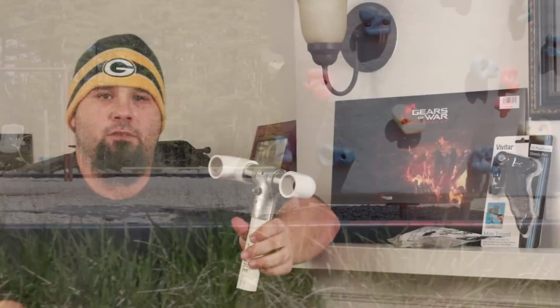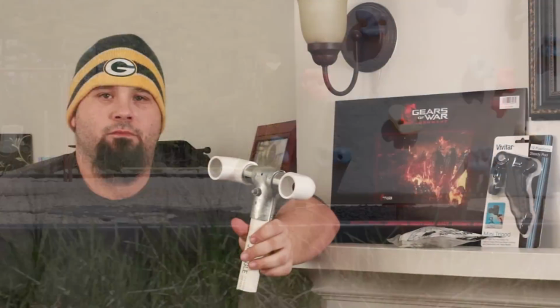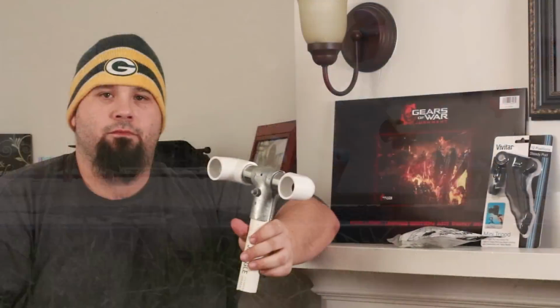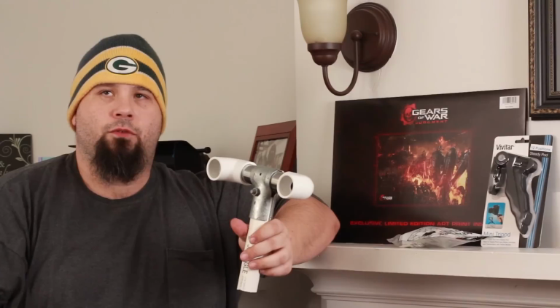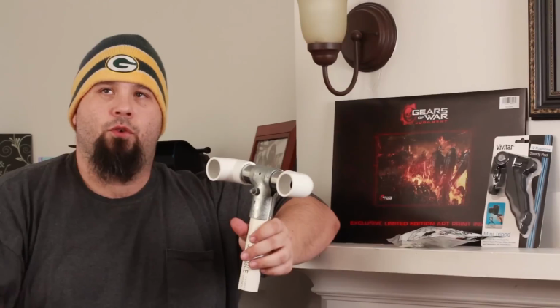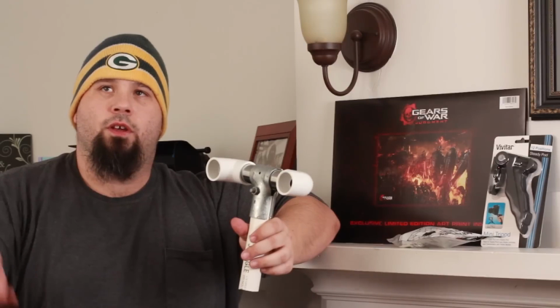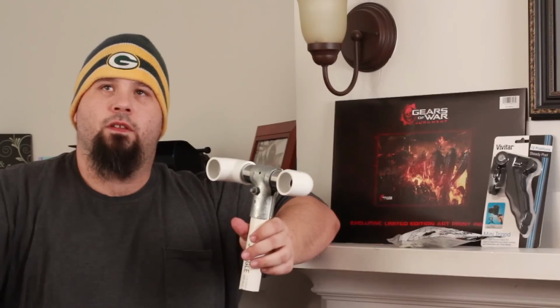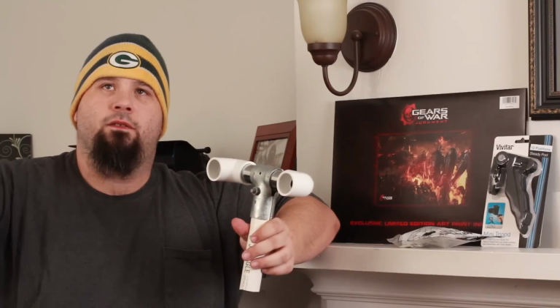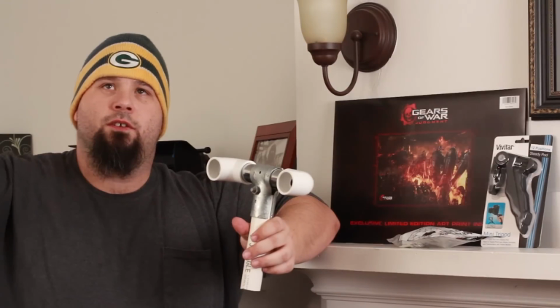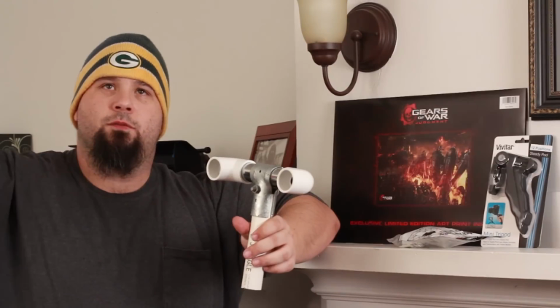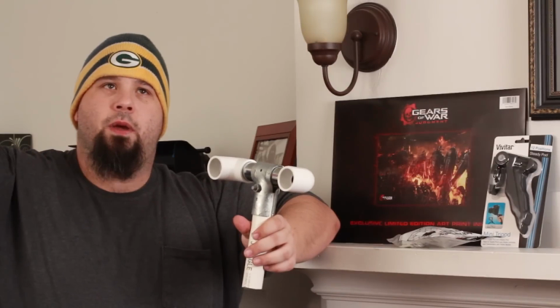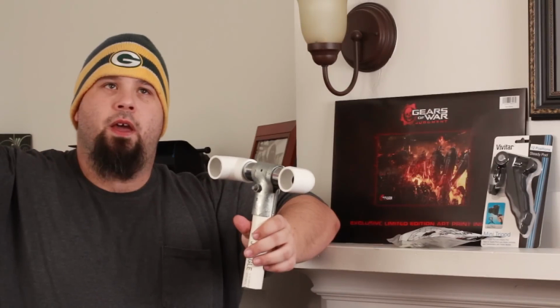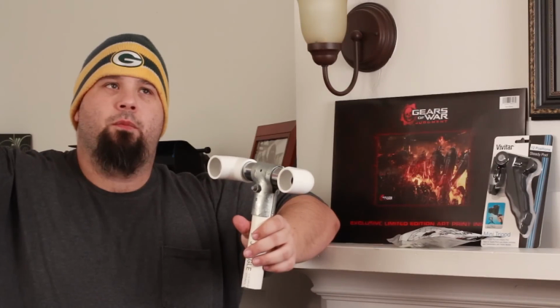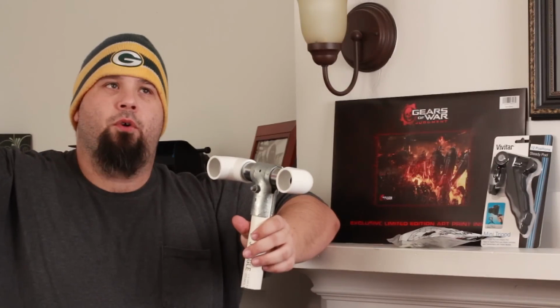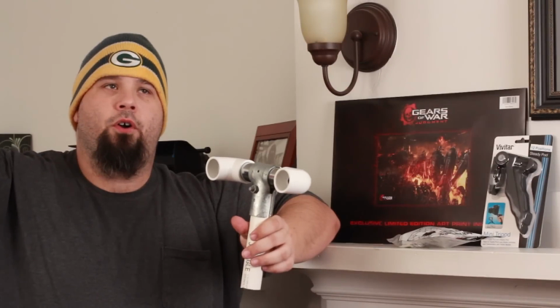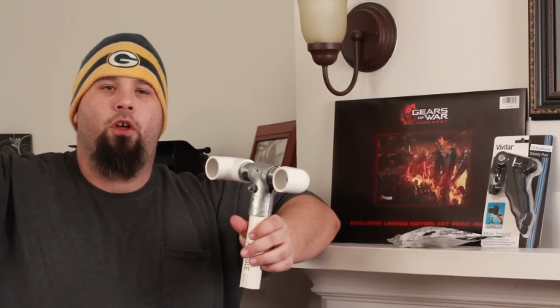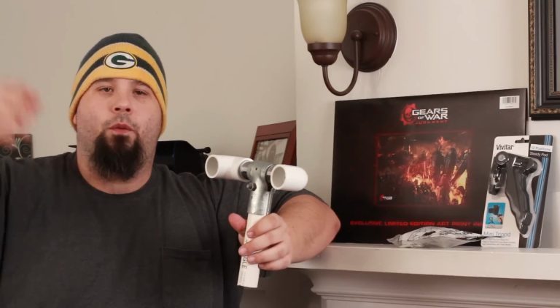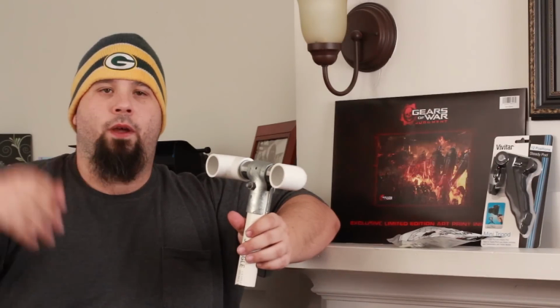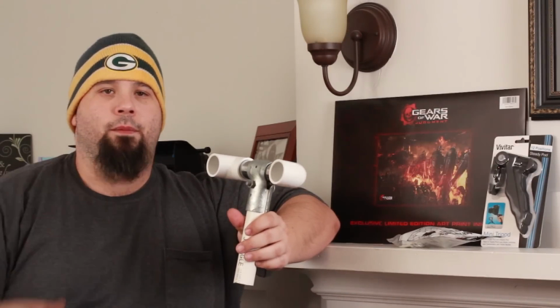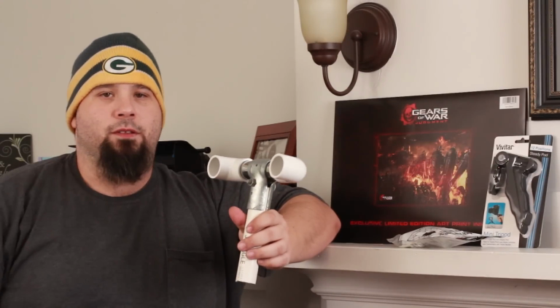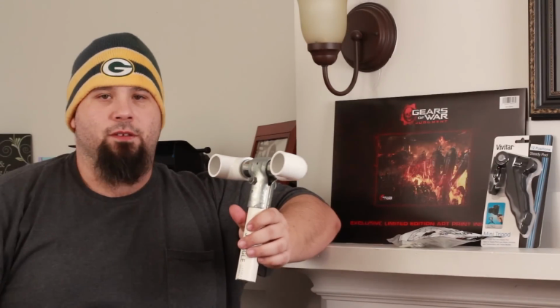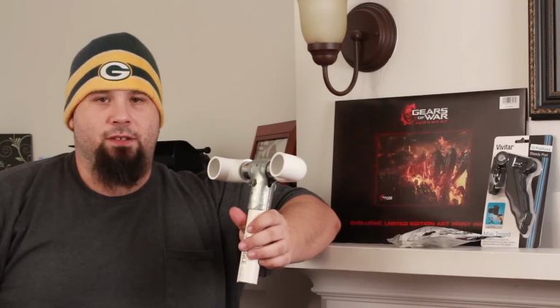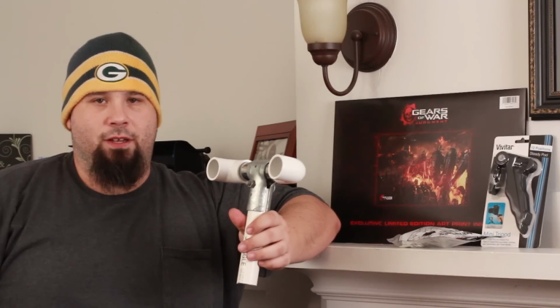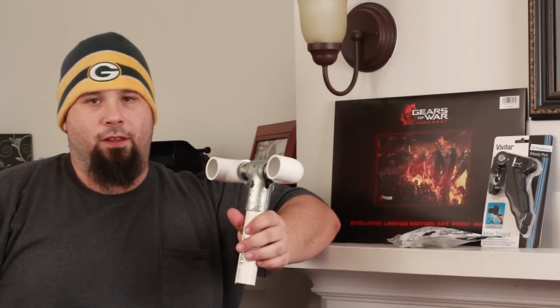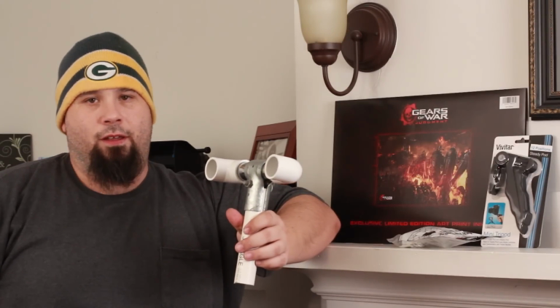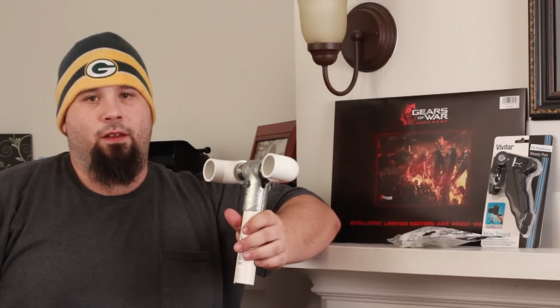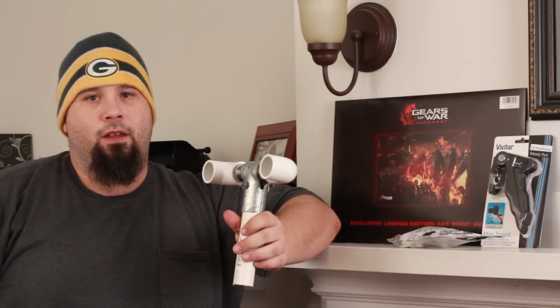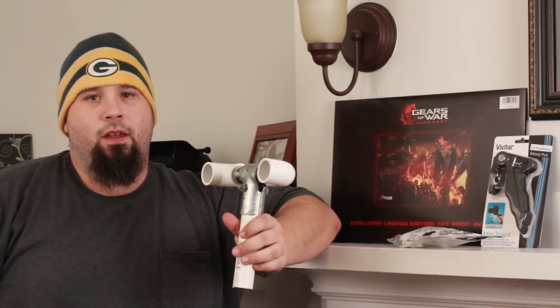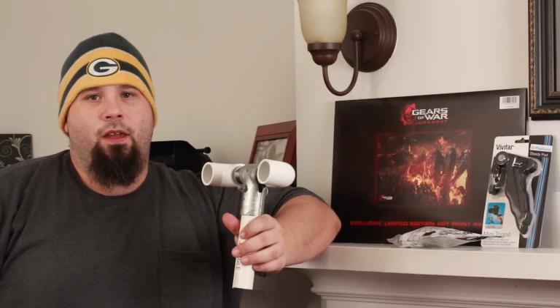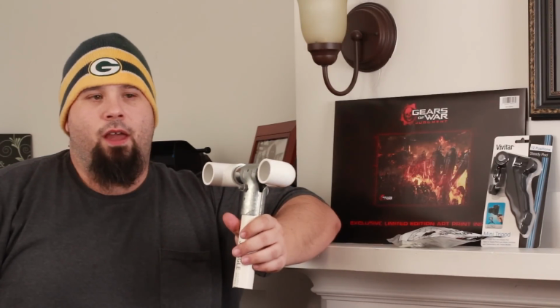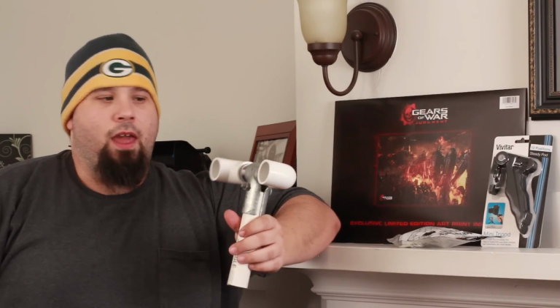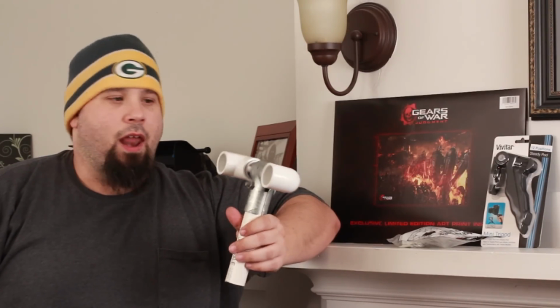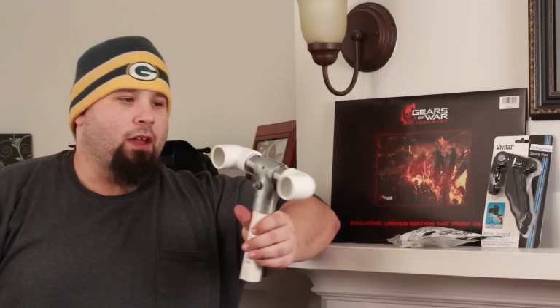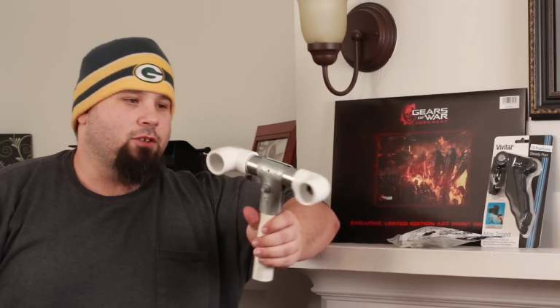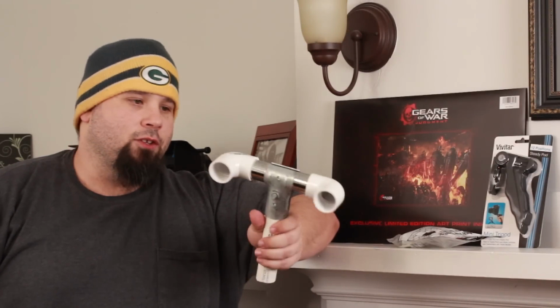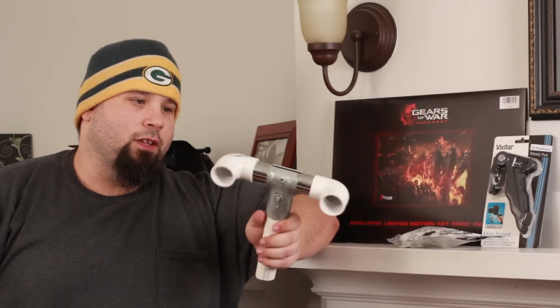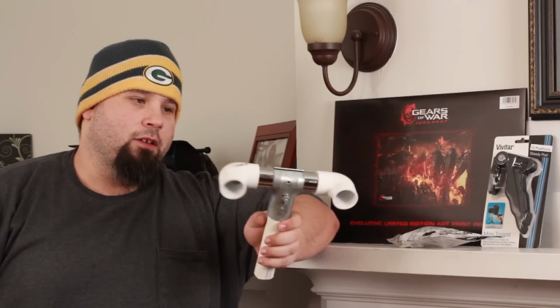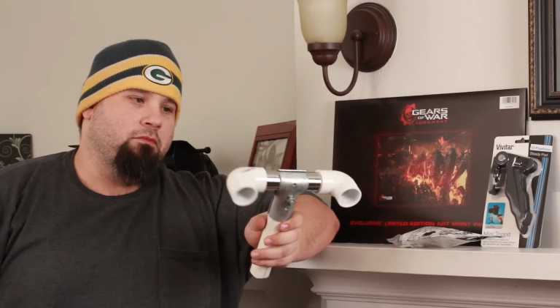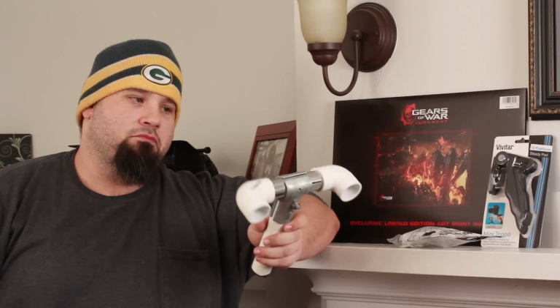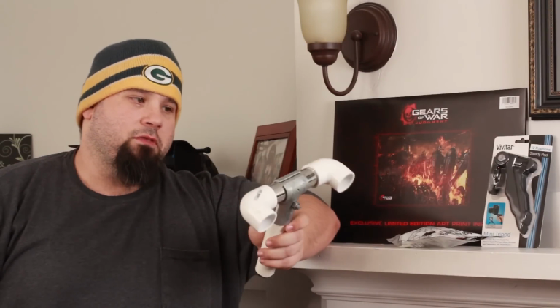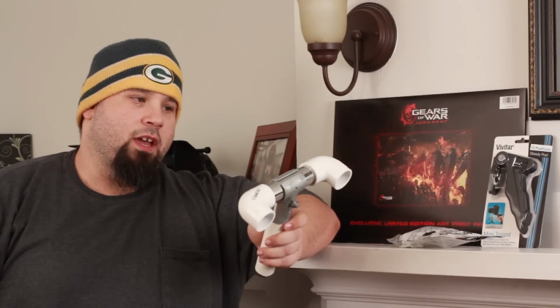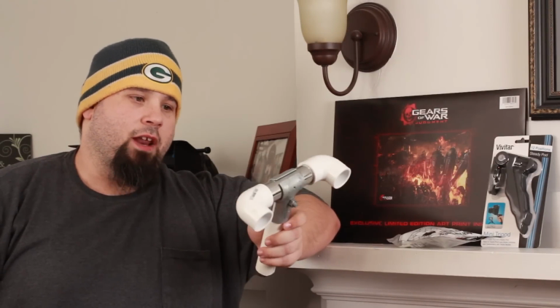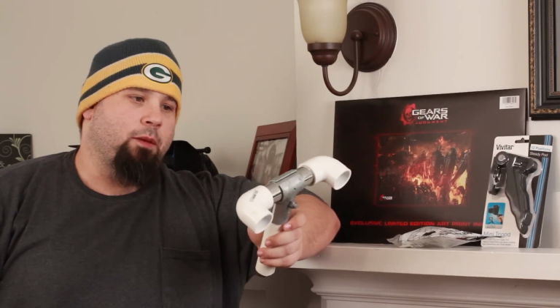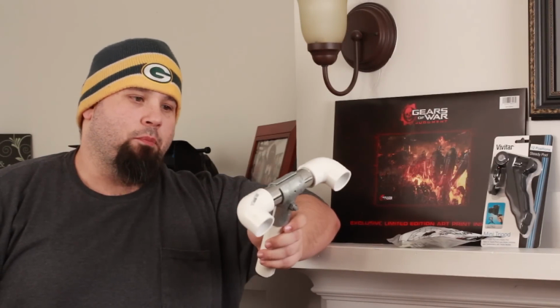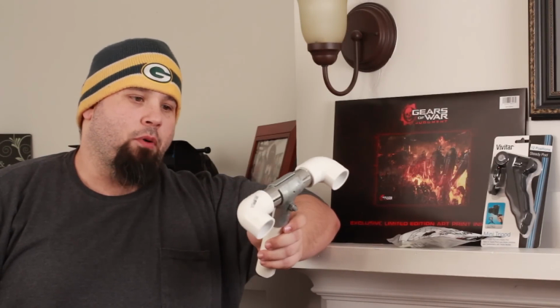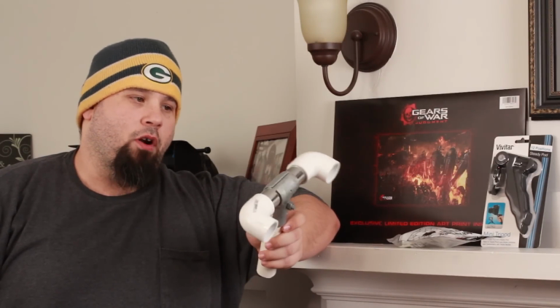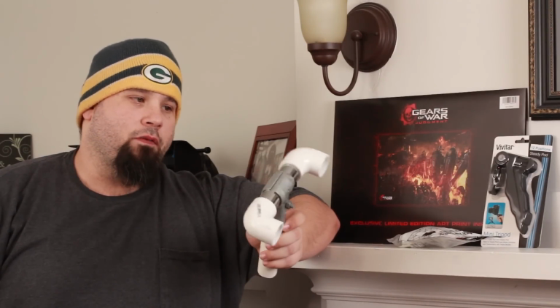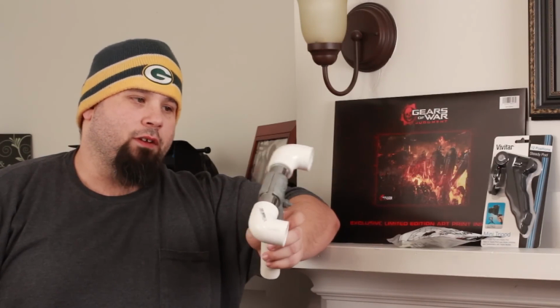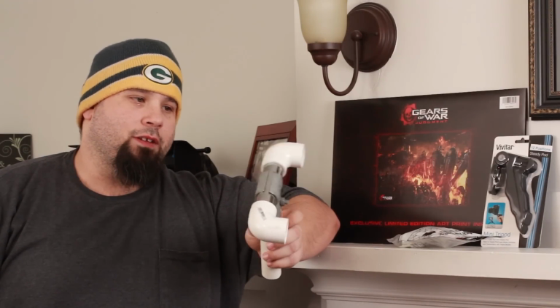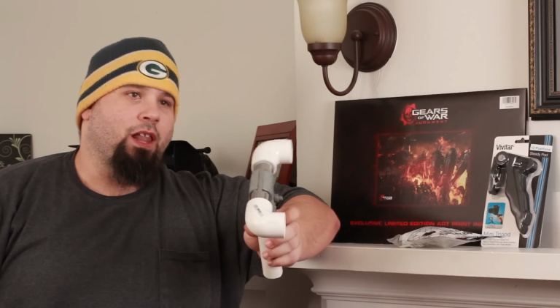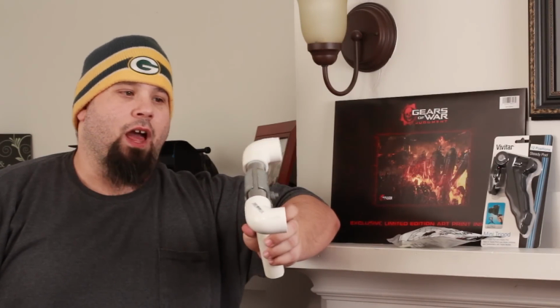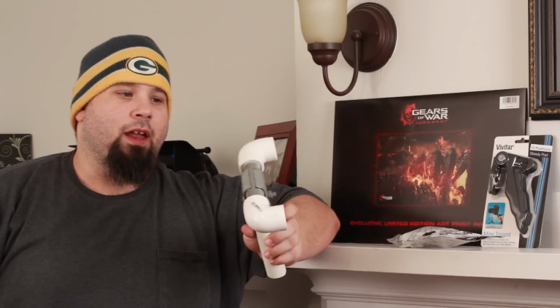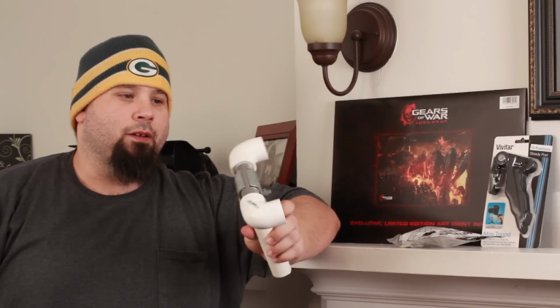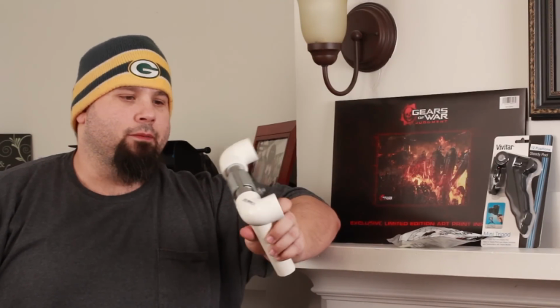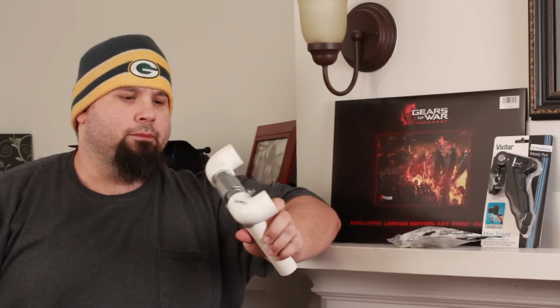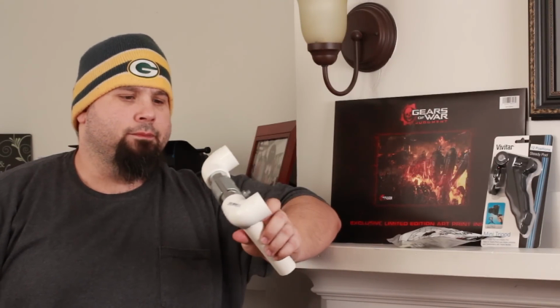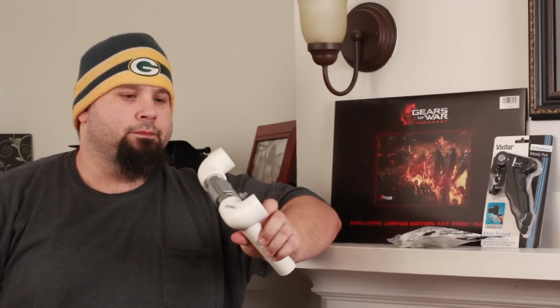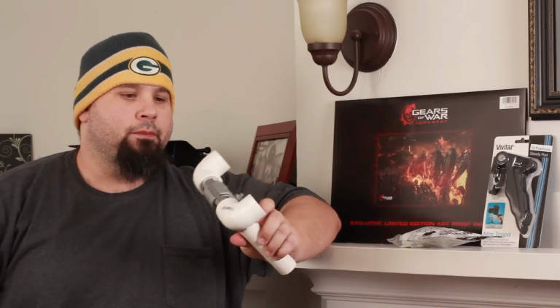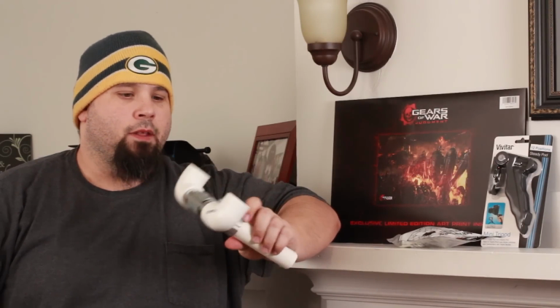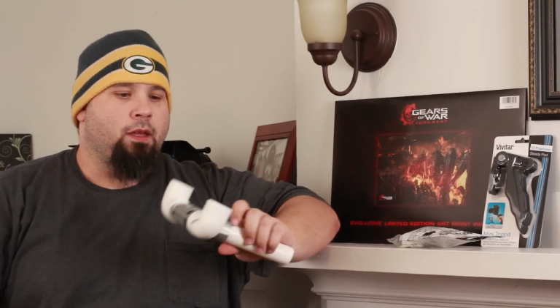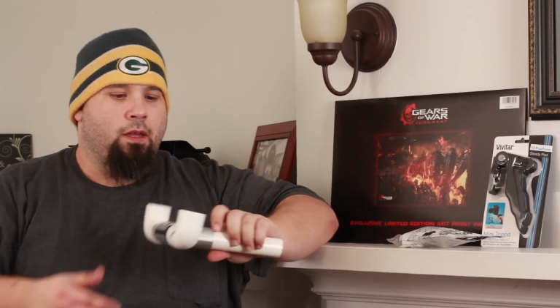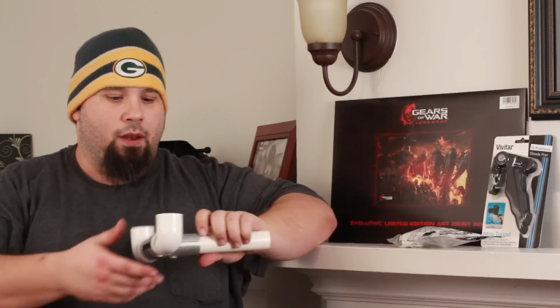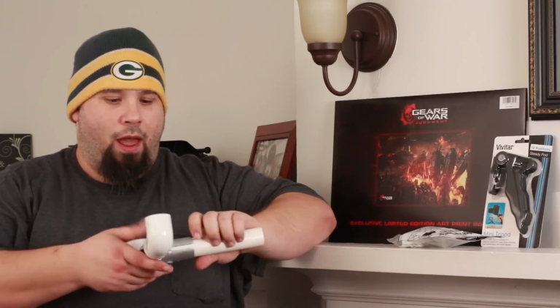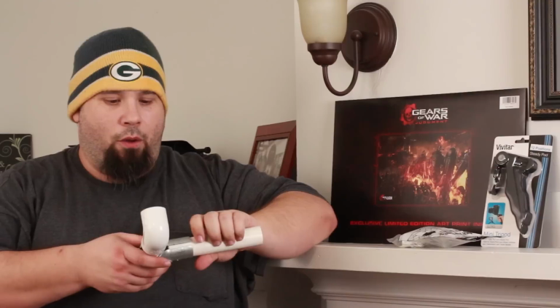Using heavy-duty light stands, you can lift this bad boy all the way up to the ceiling and get a perfect glide.